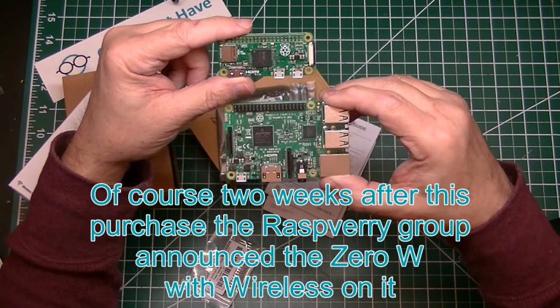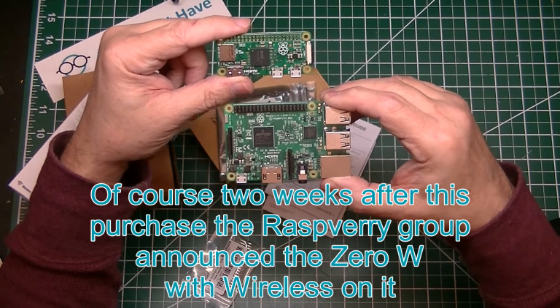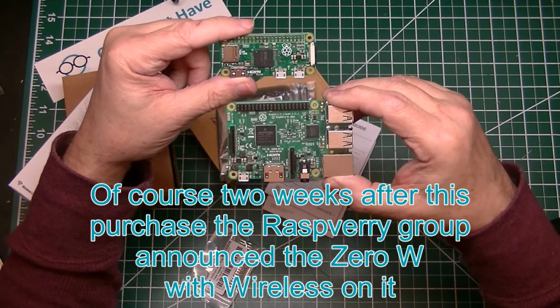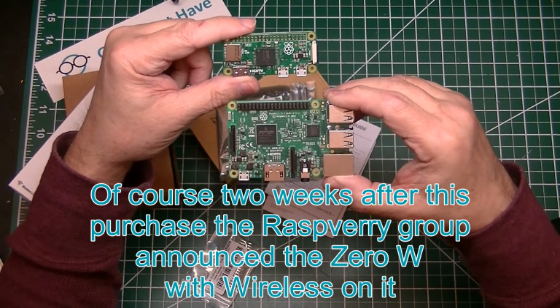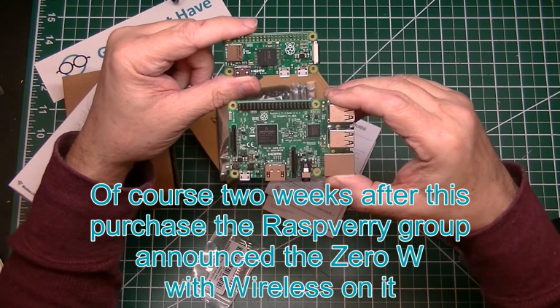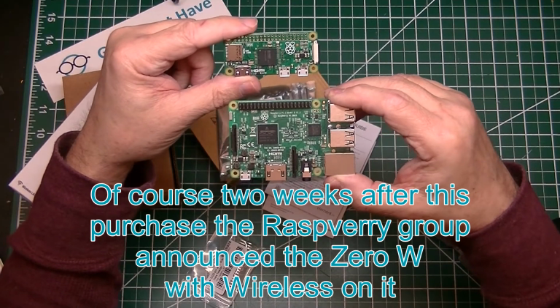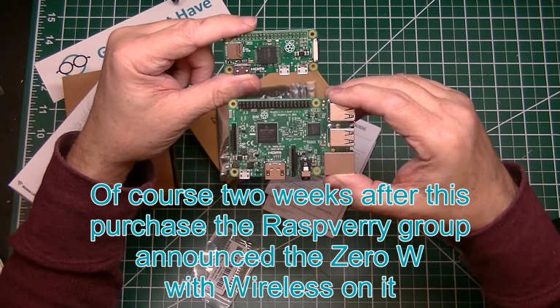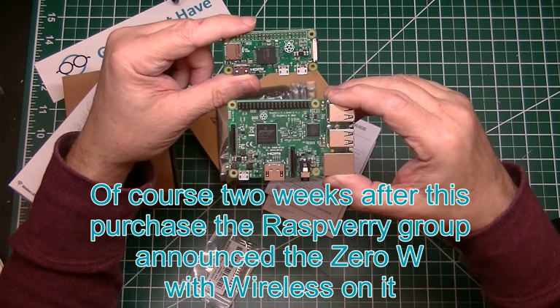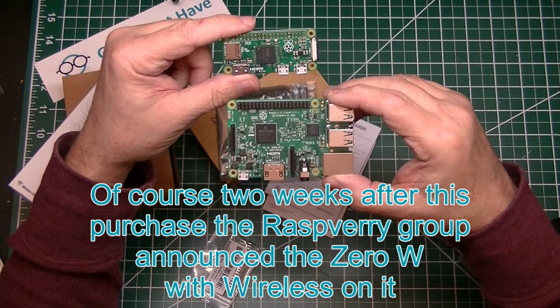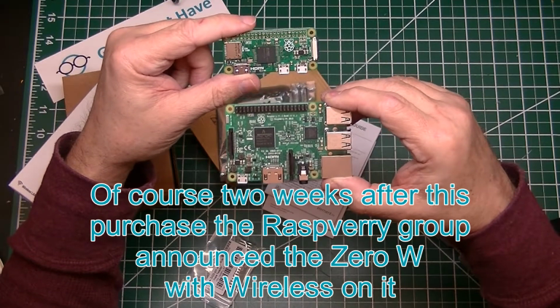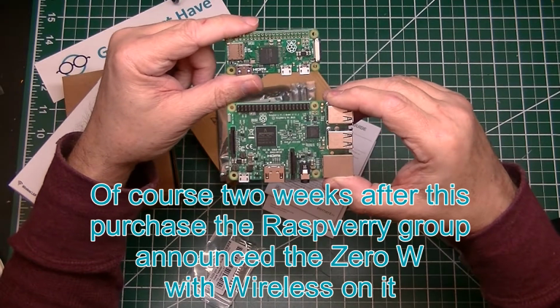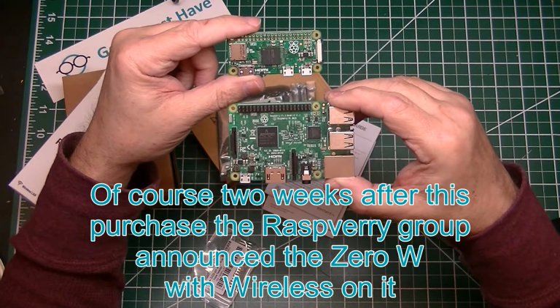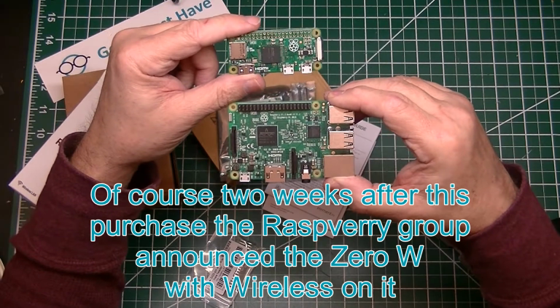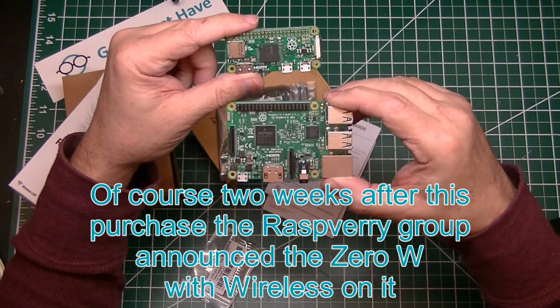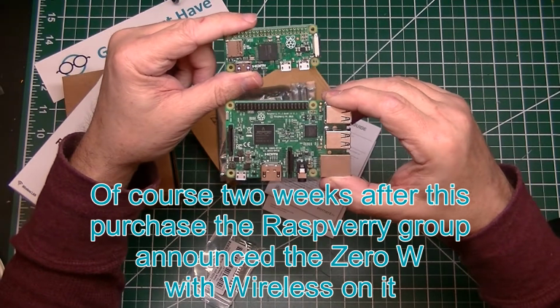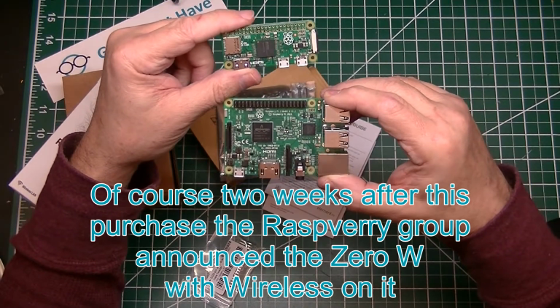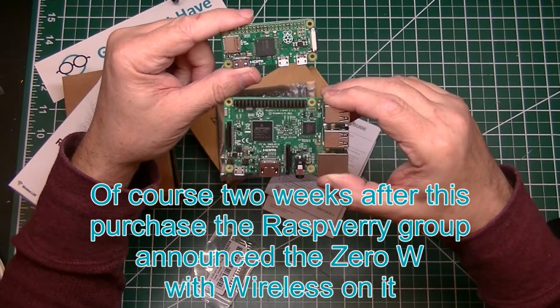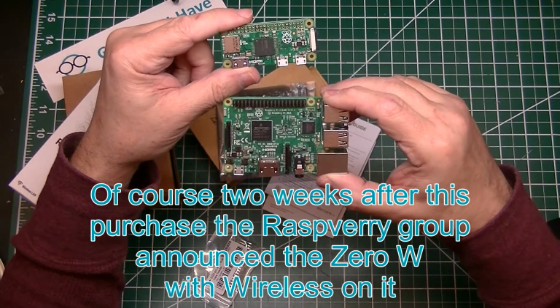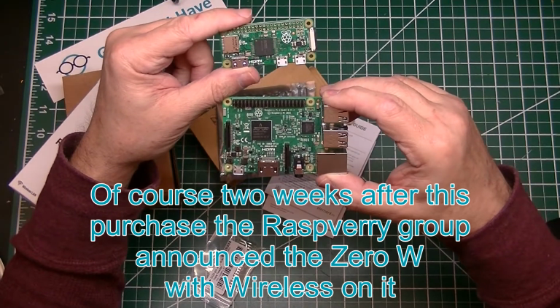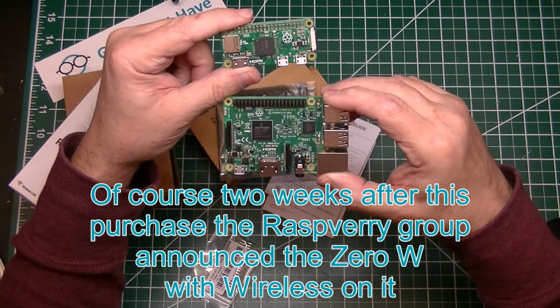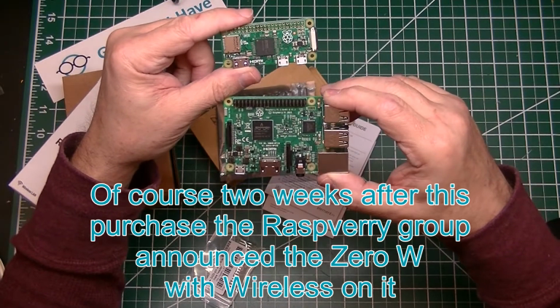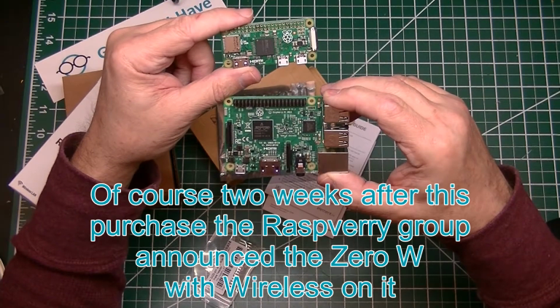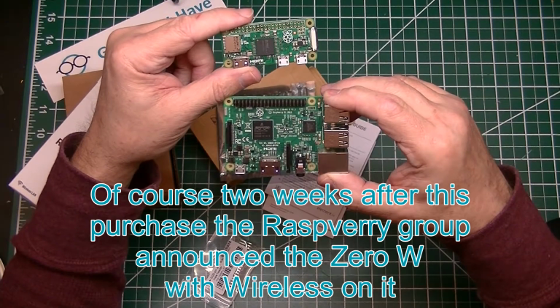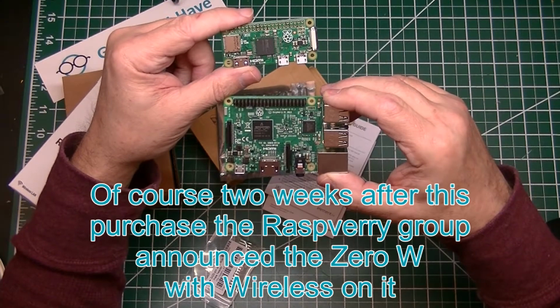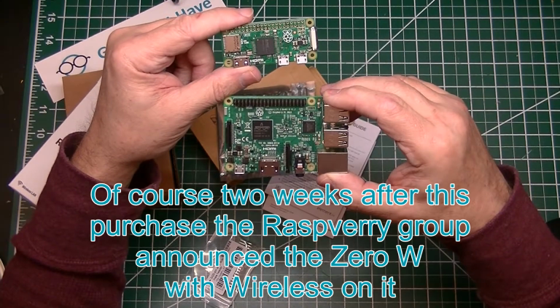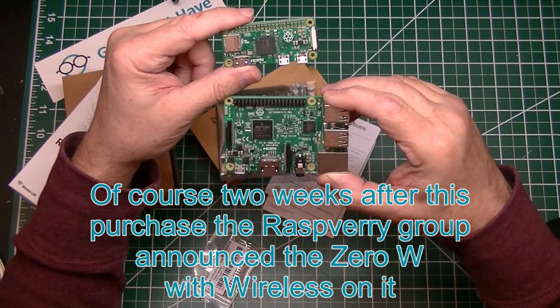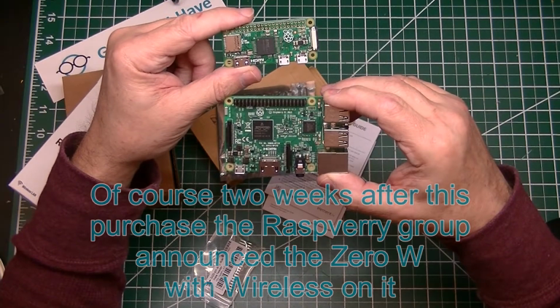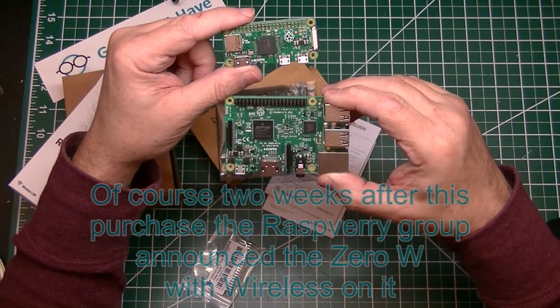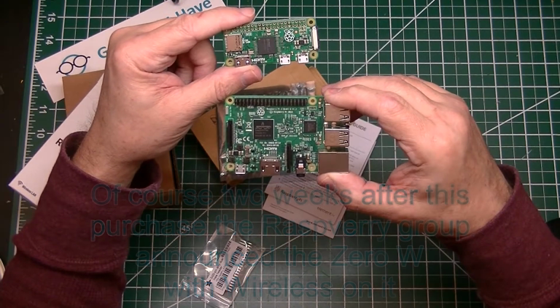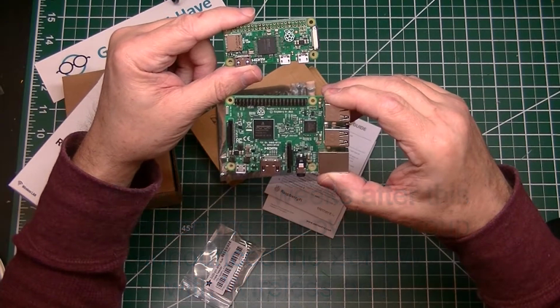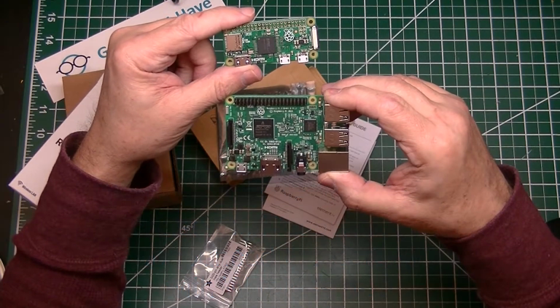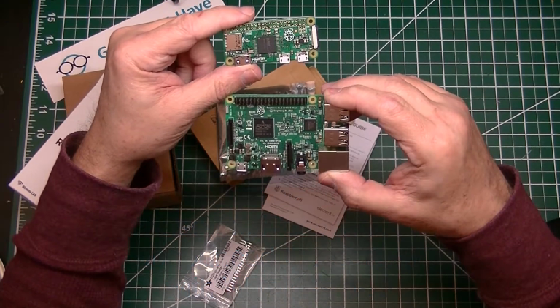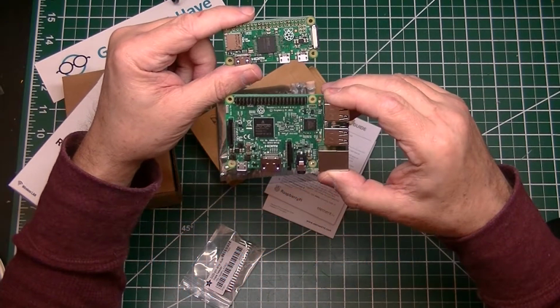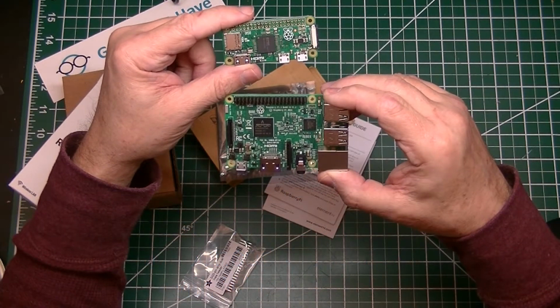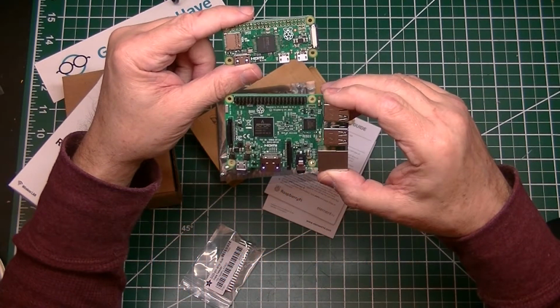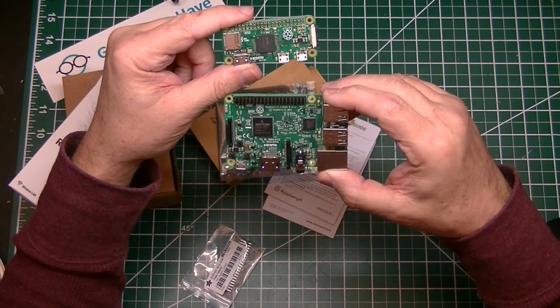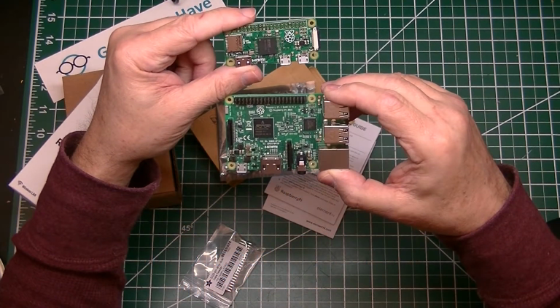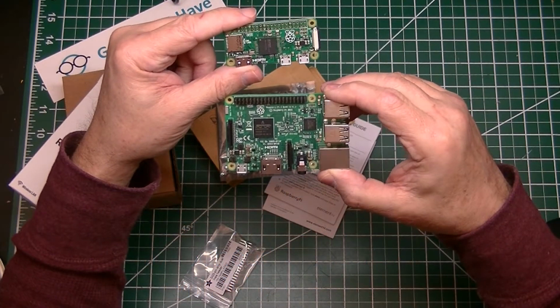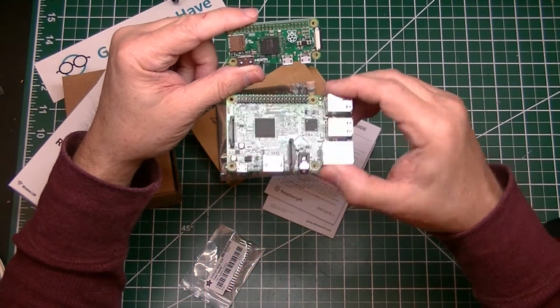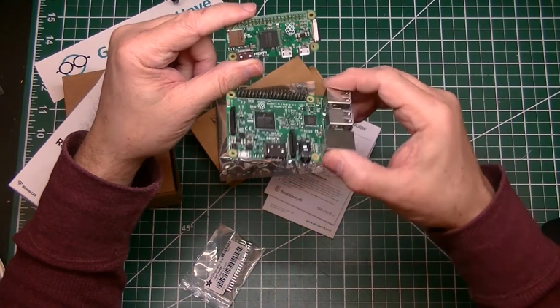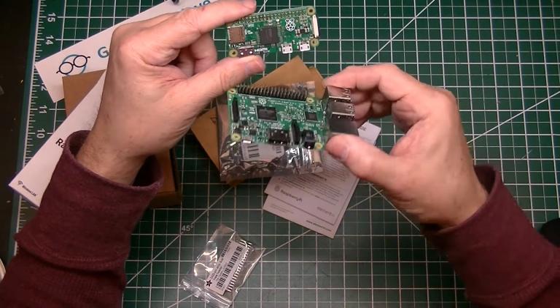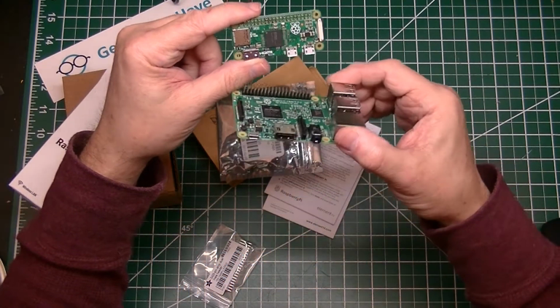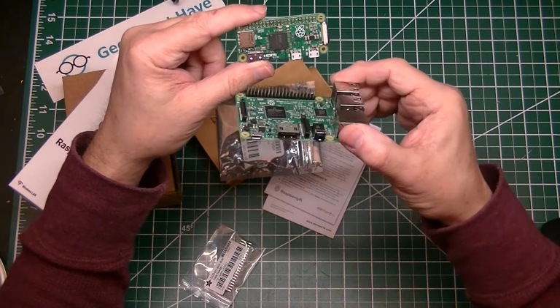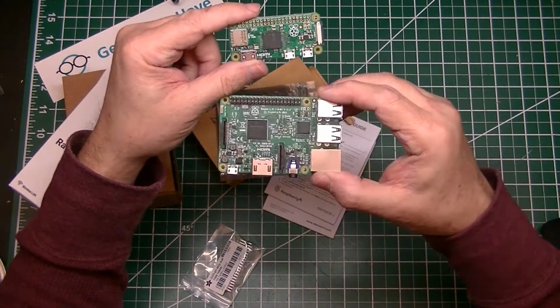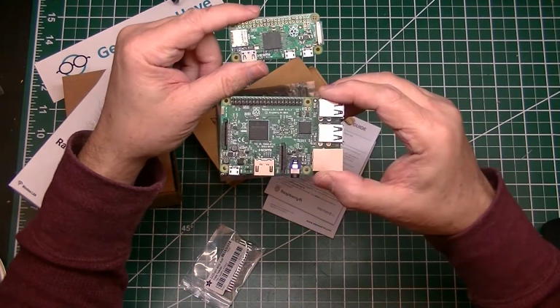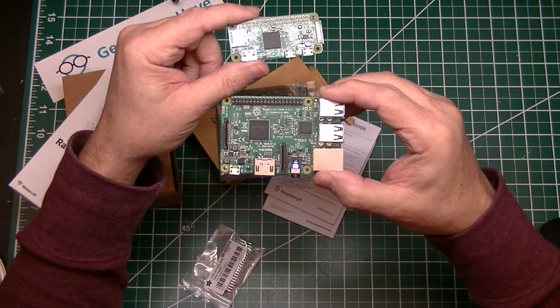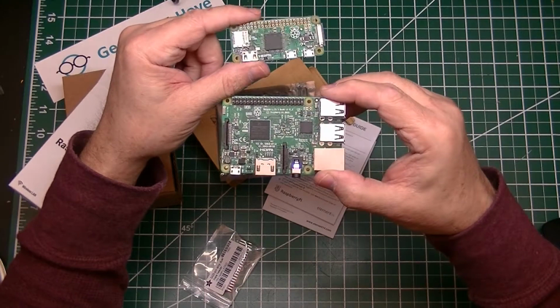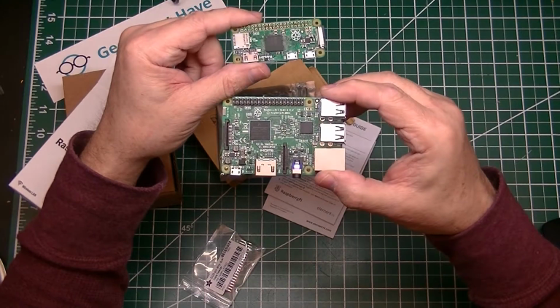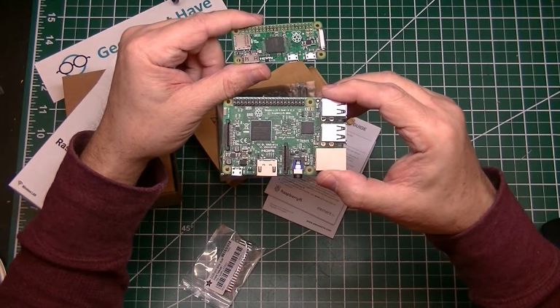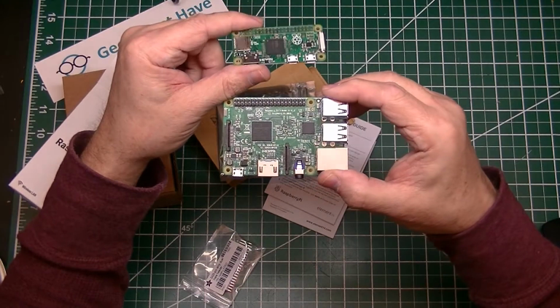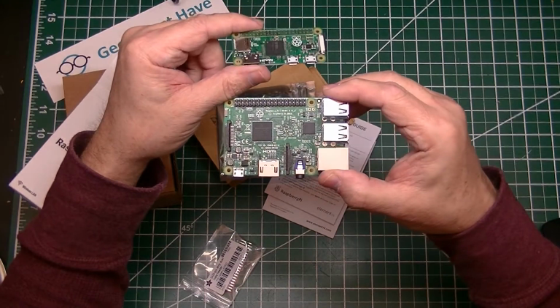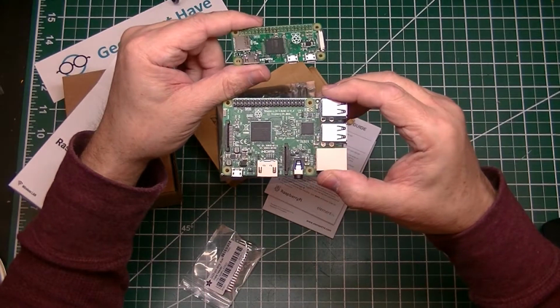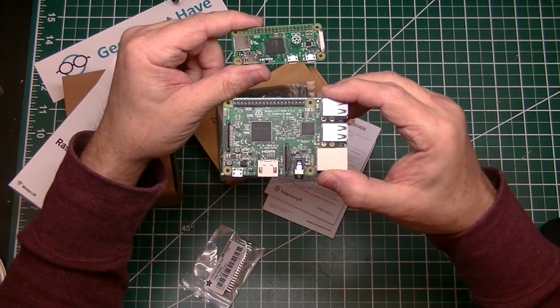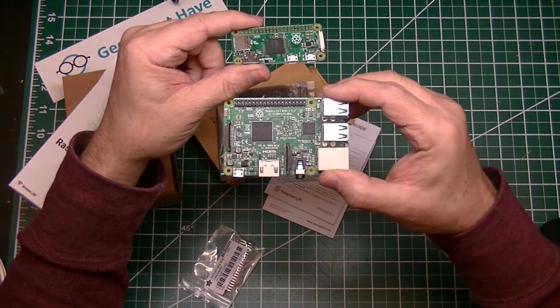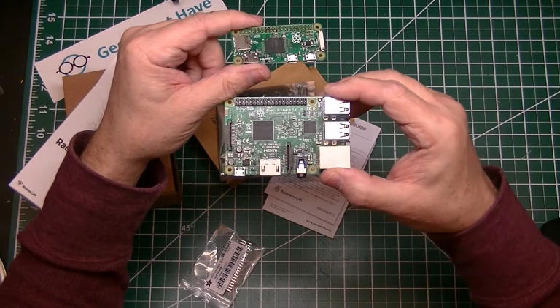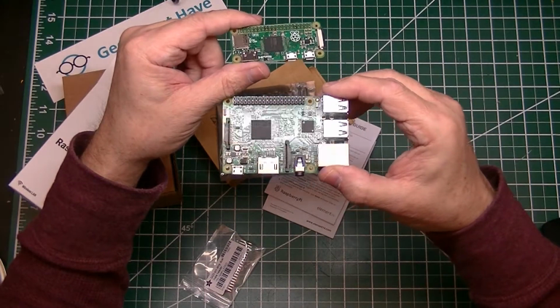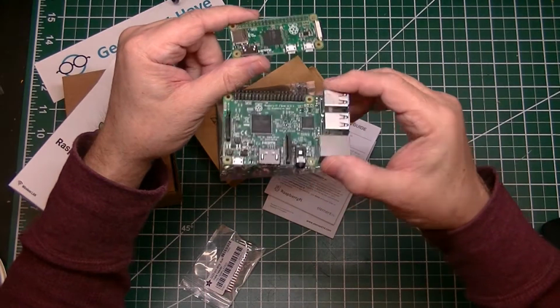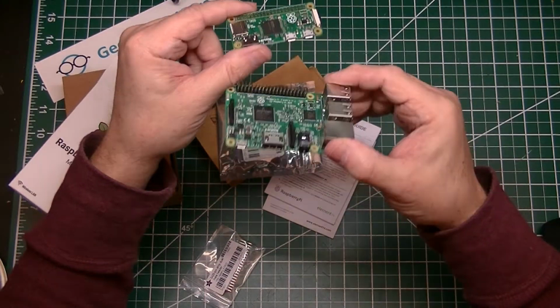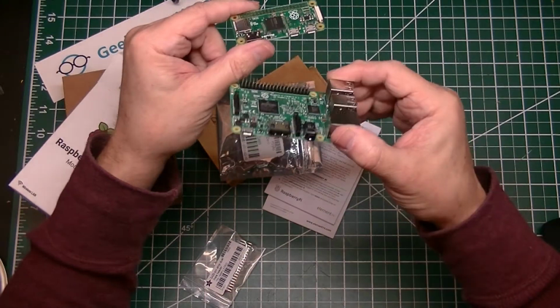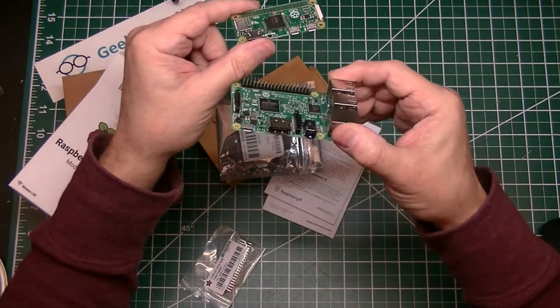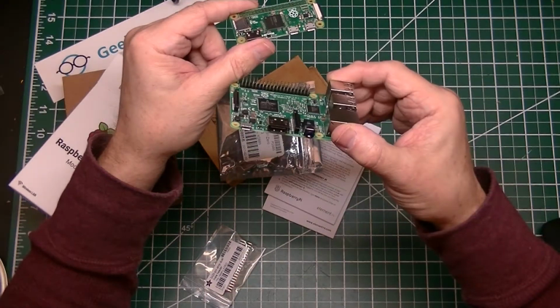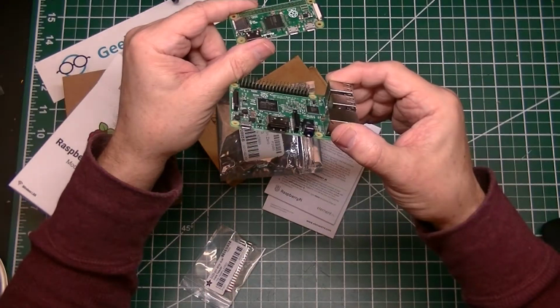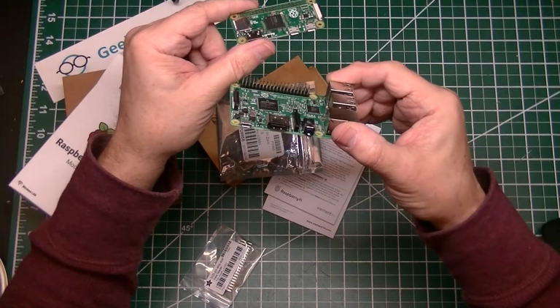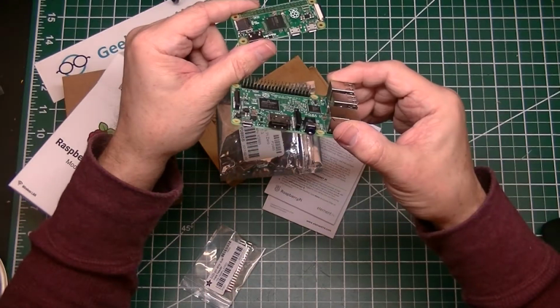Obviously with less power and capabilities, but all the same, kind of a unique thing to play with.